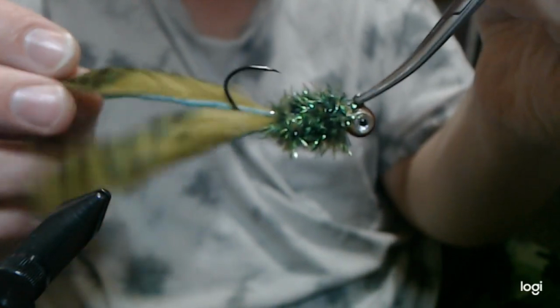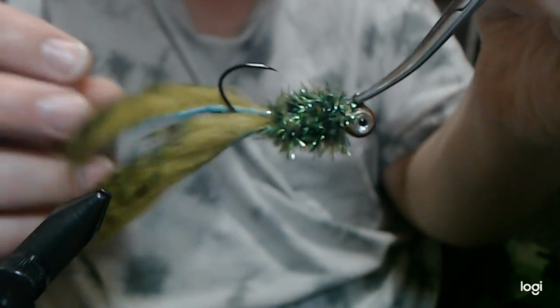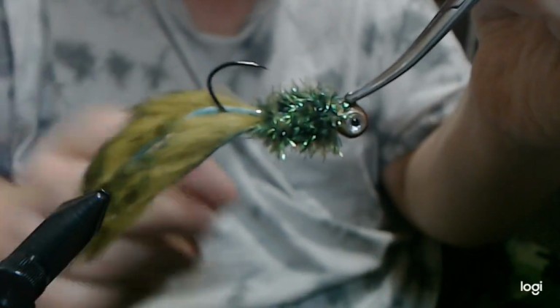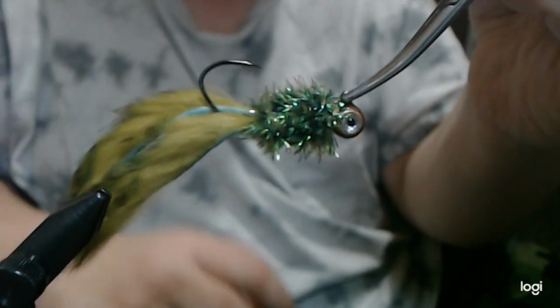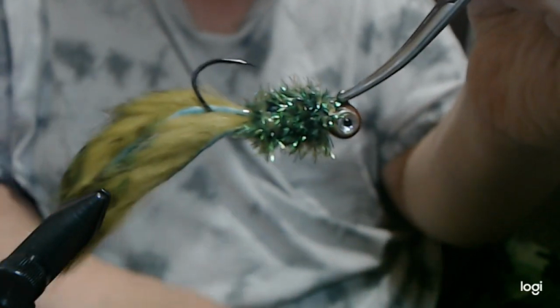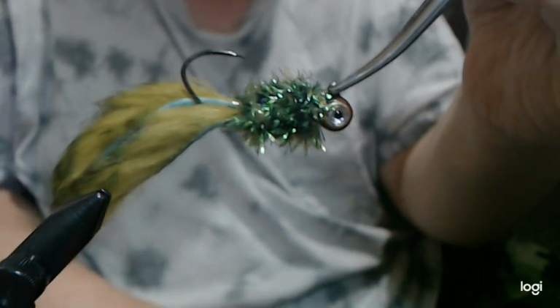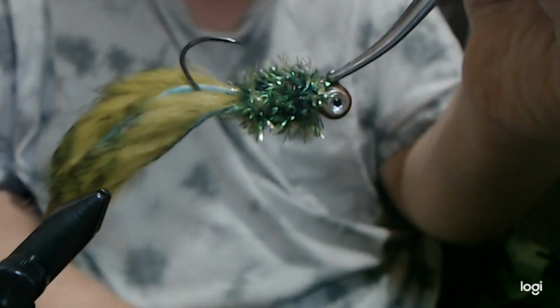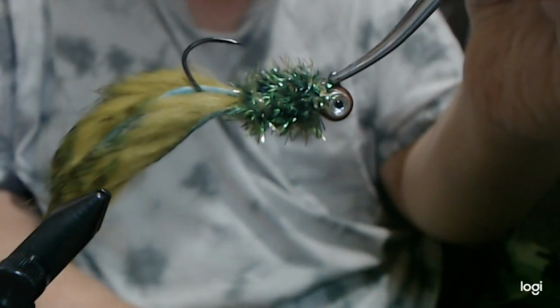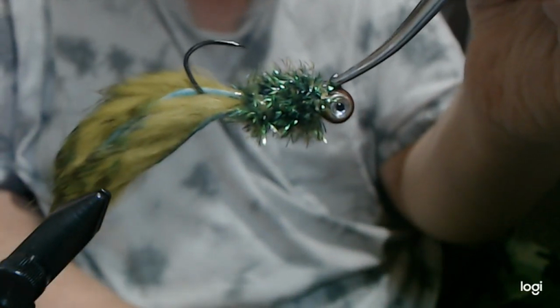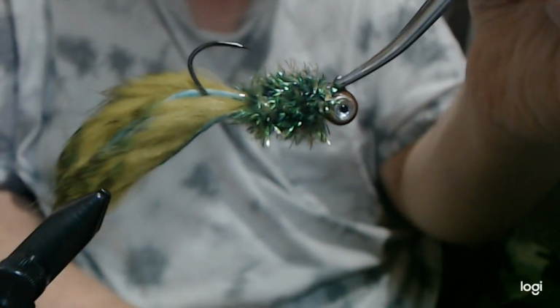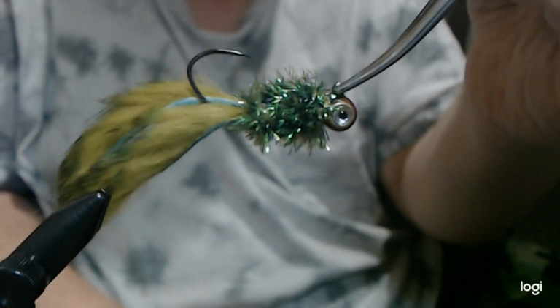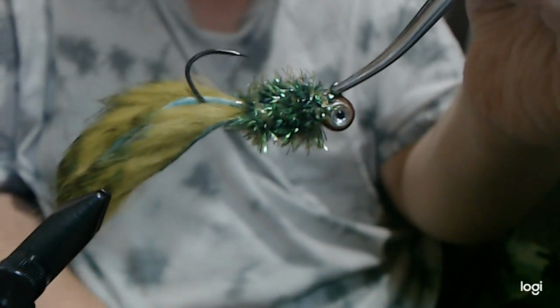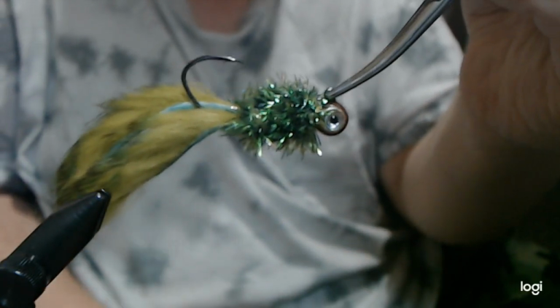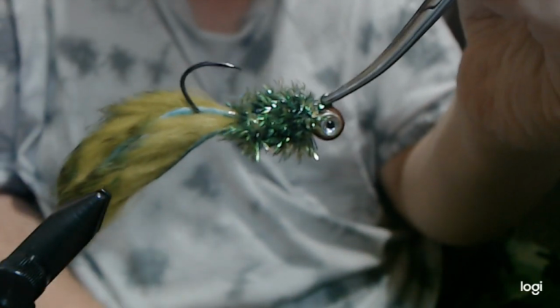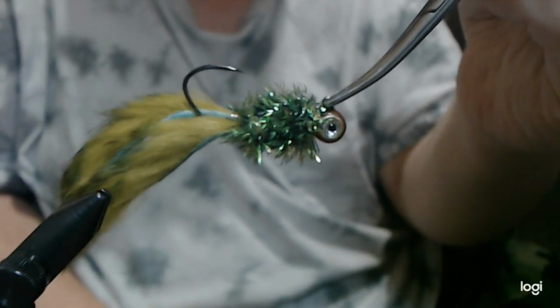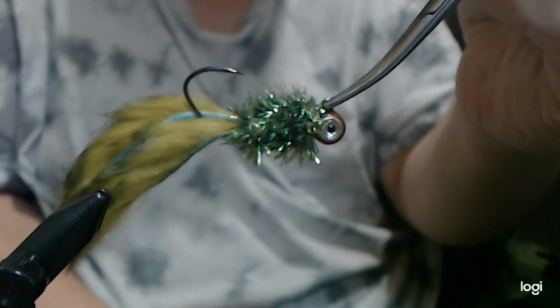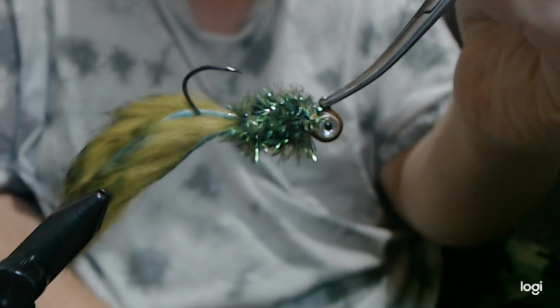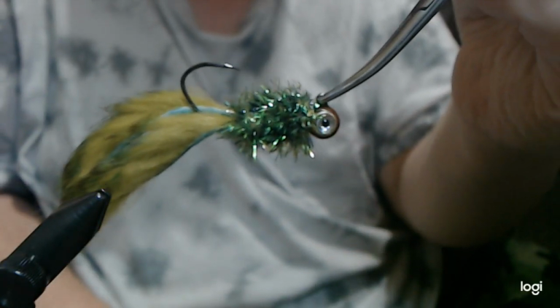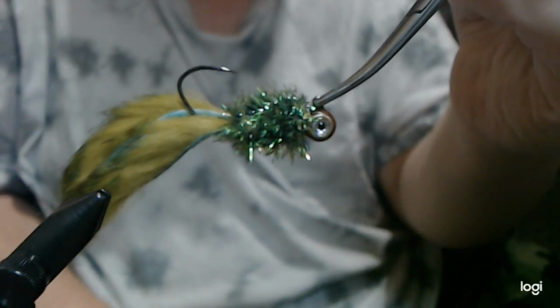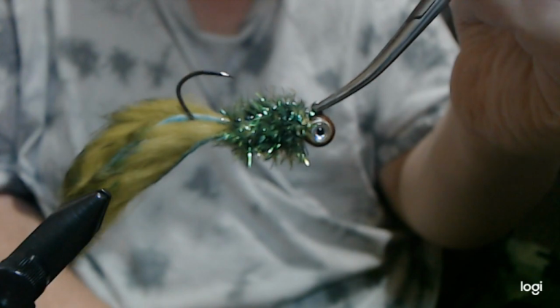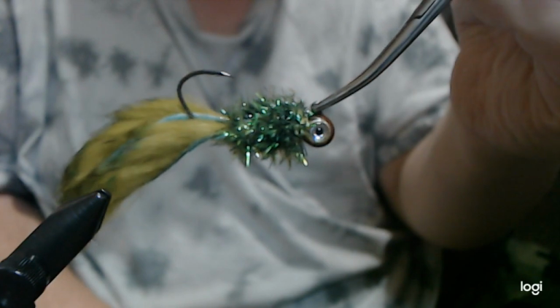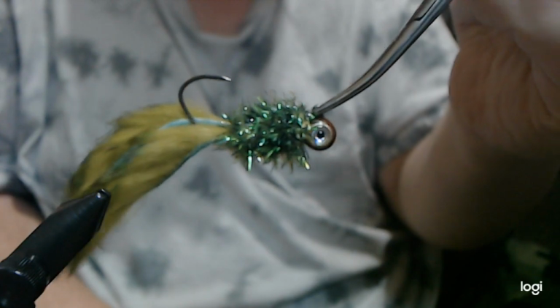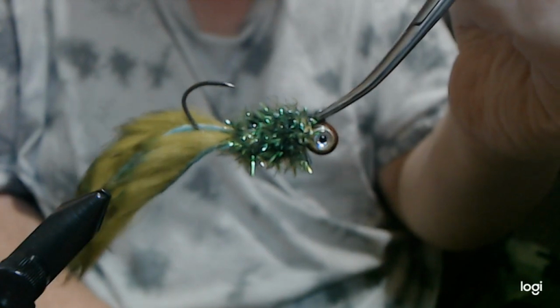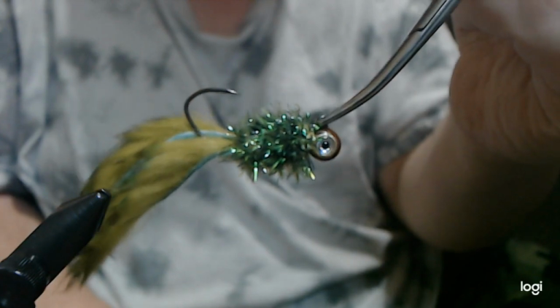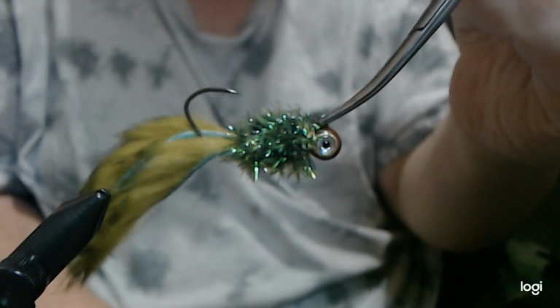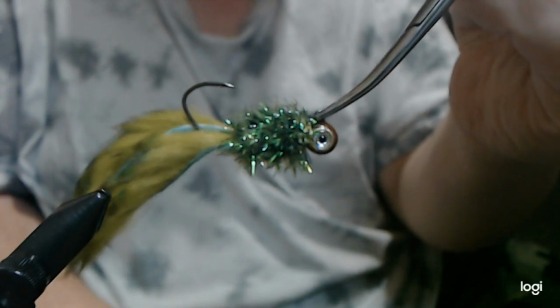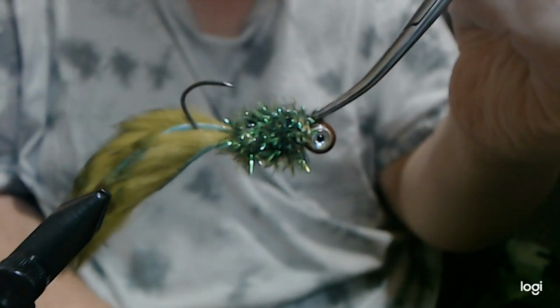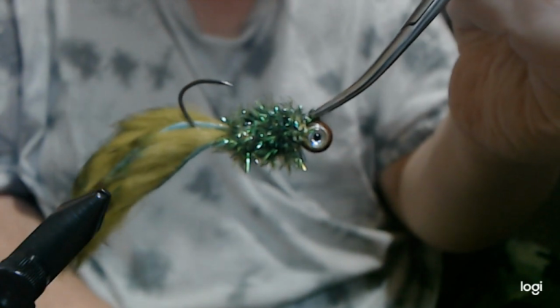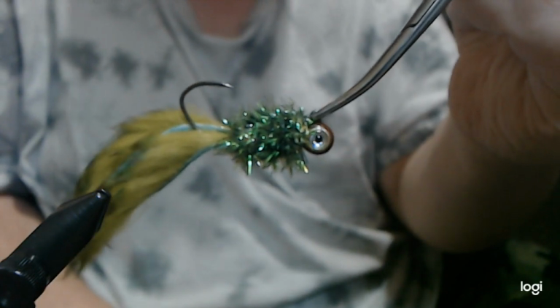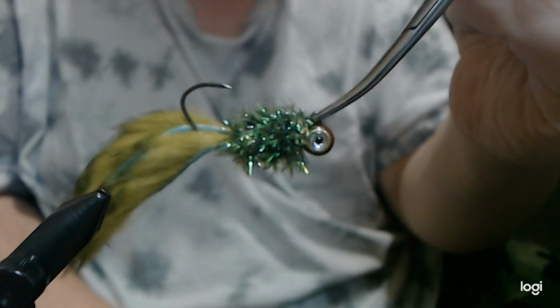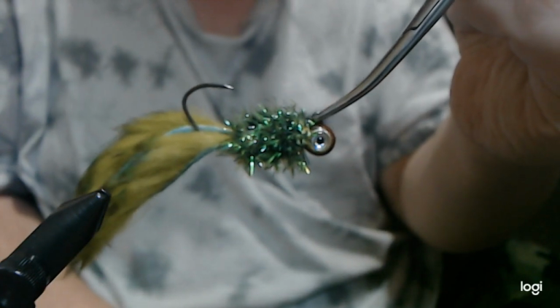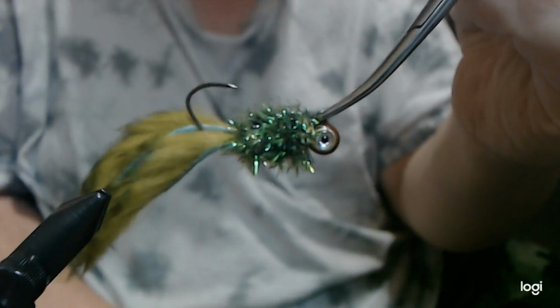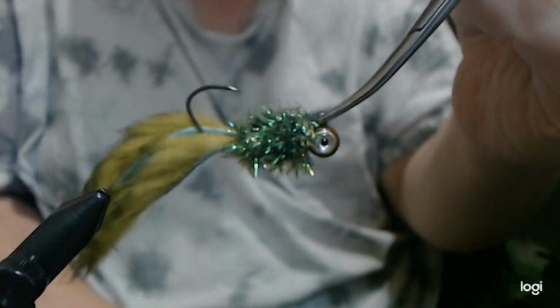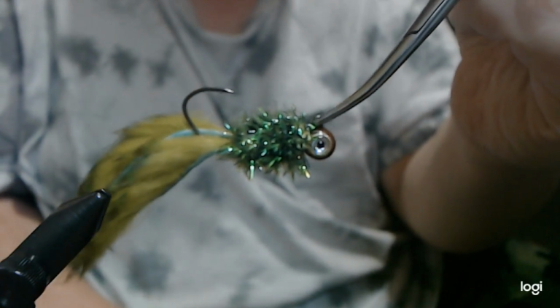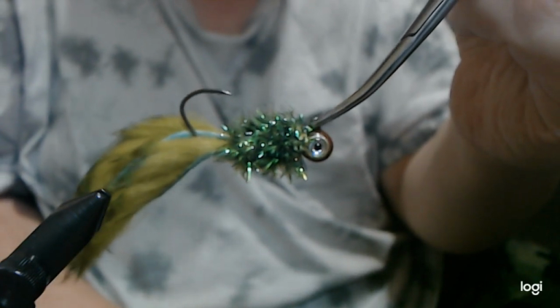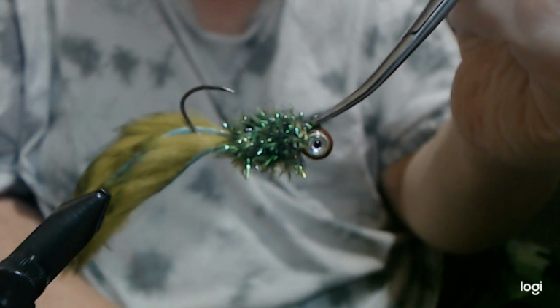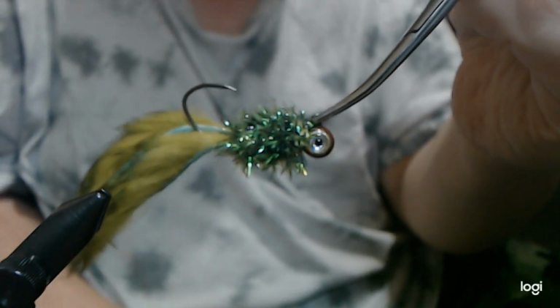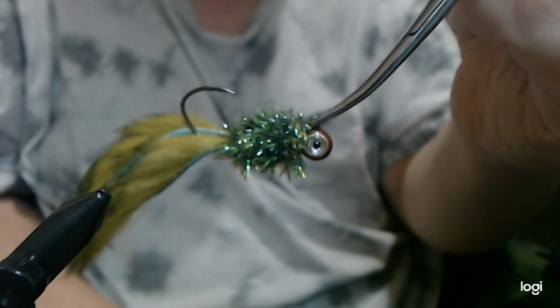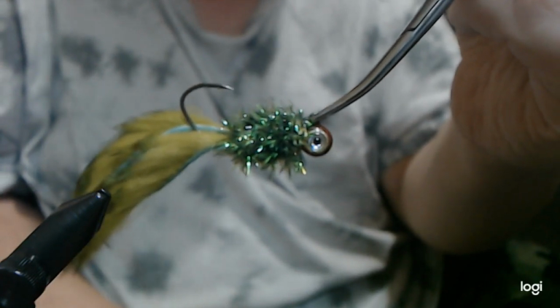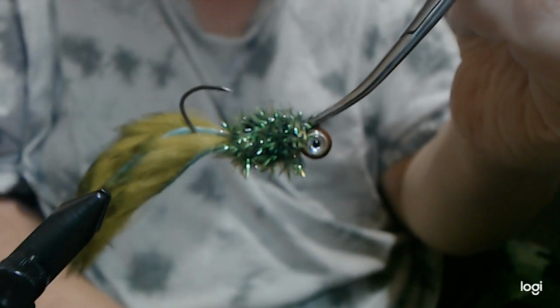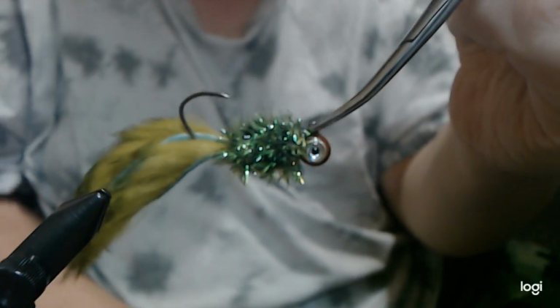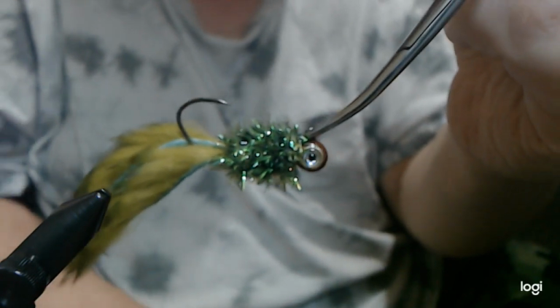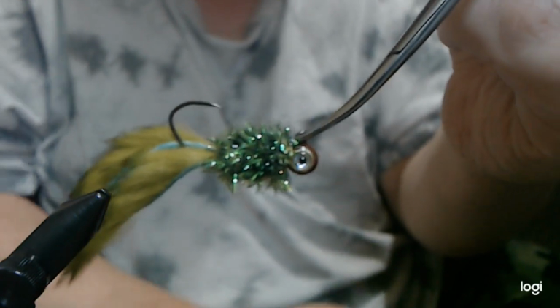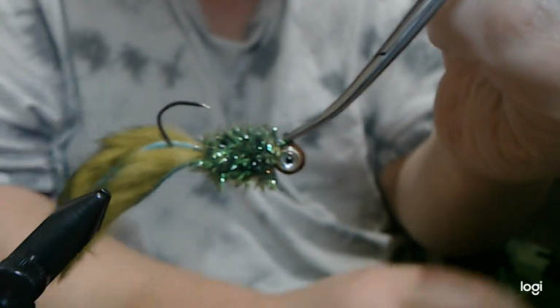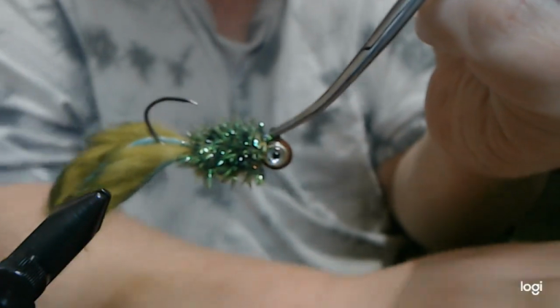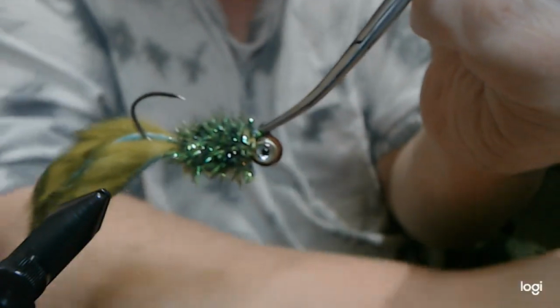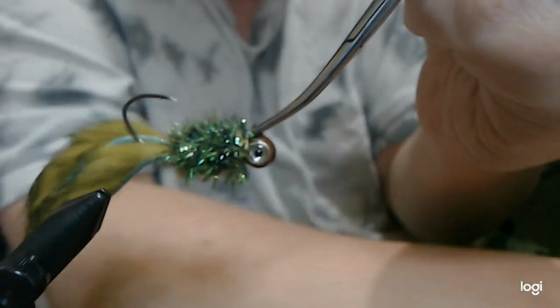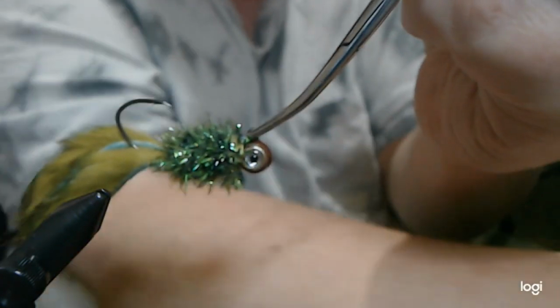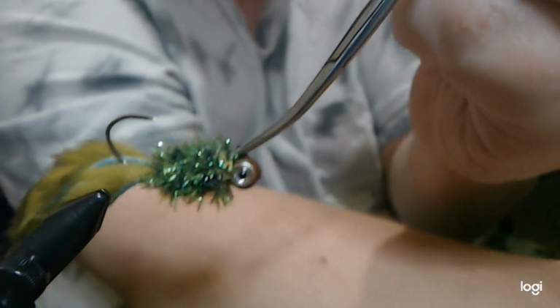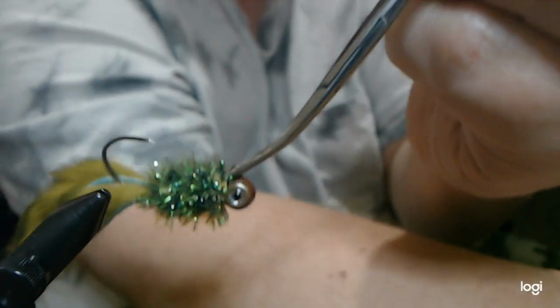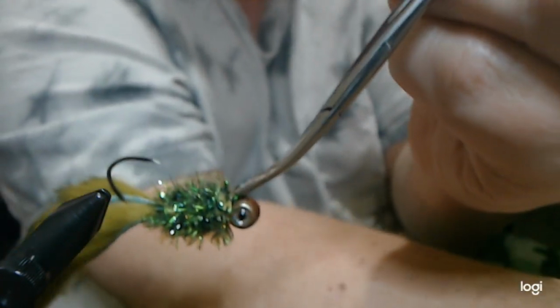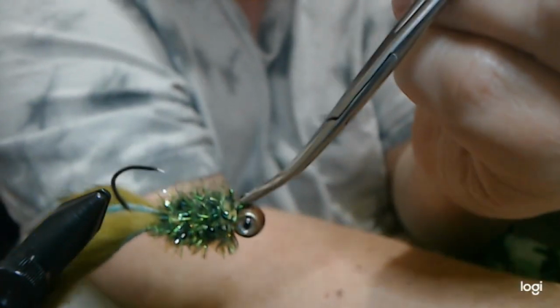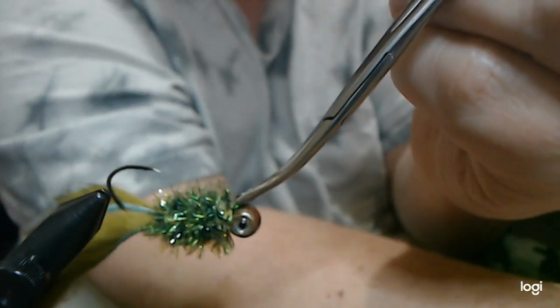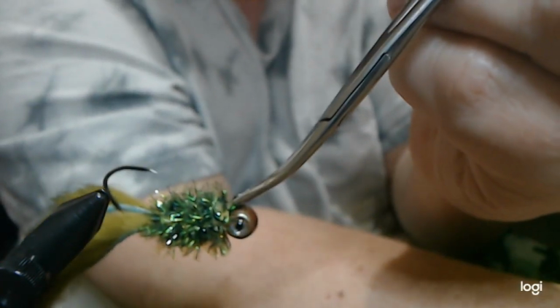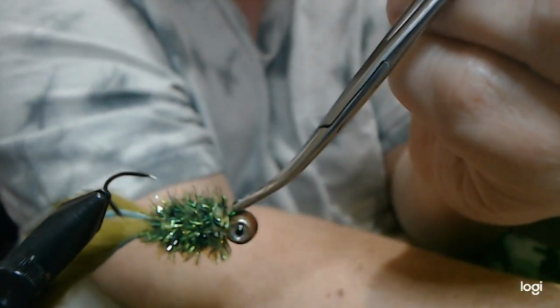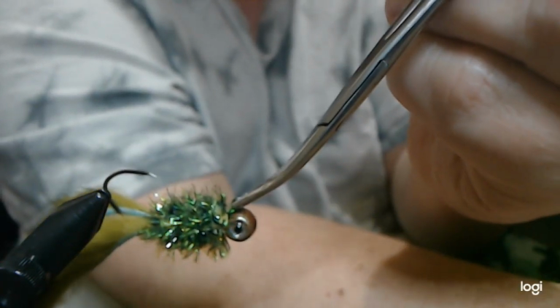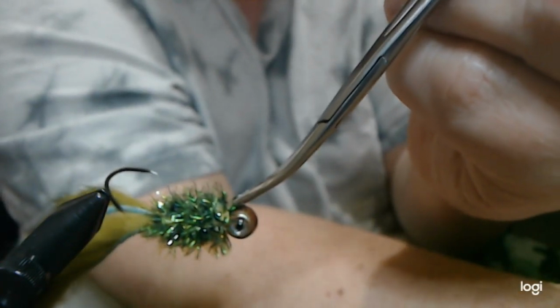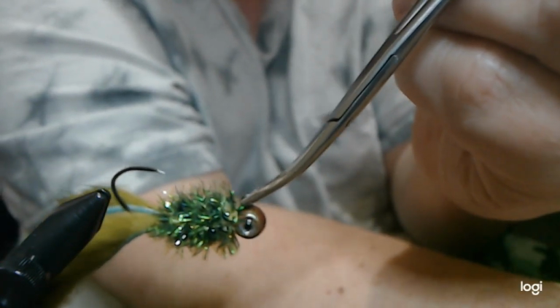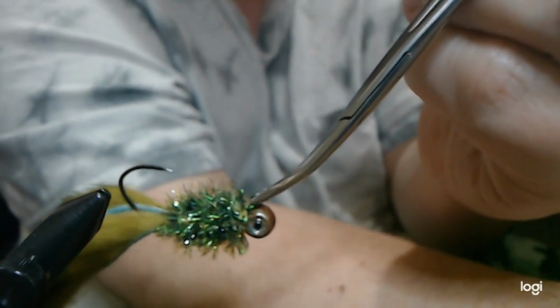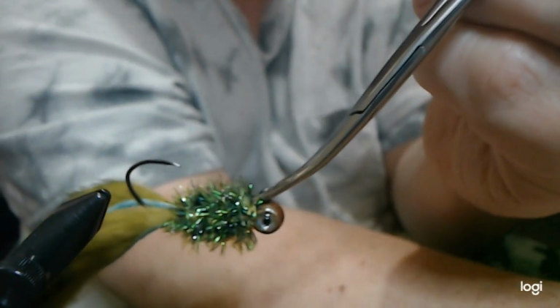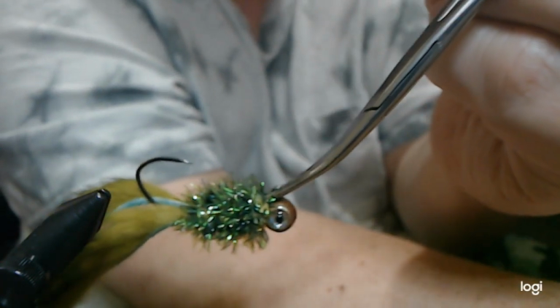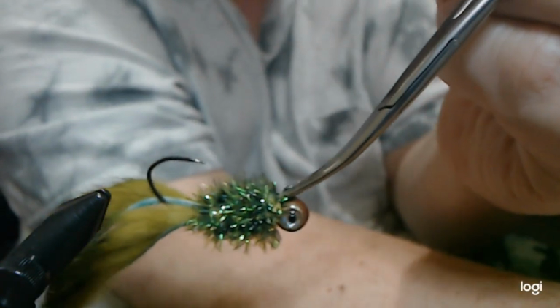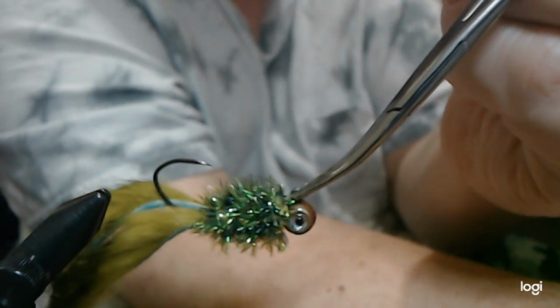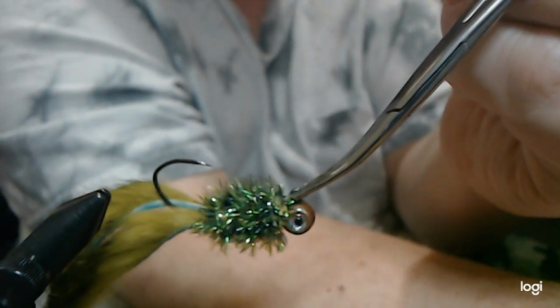There you have it — our River Smalley Minnow. Give it a shot, let me know what you think. Thanks for watching.